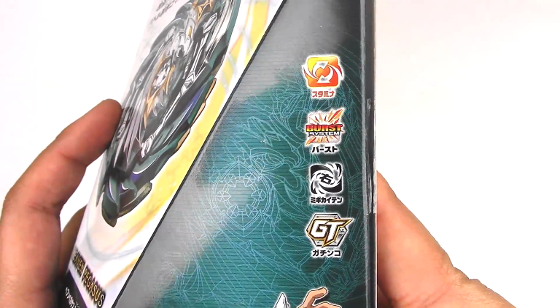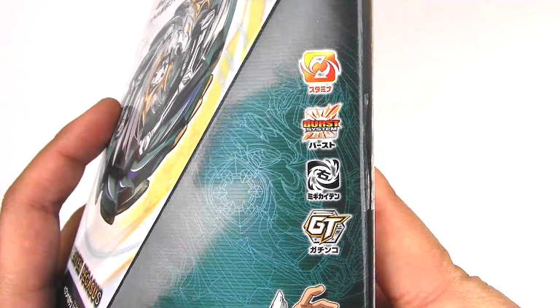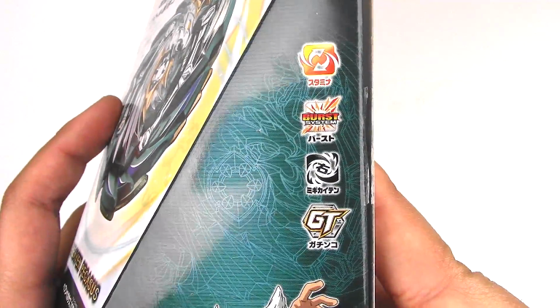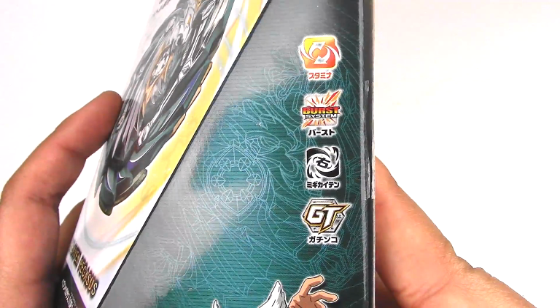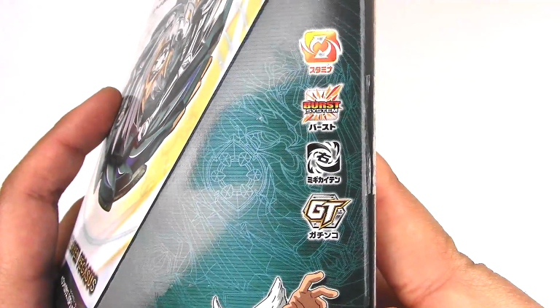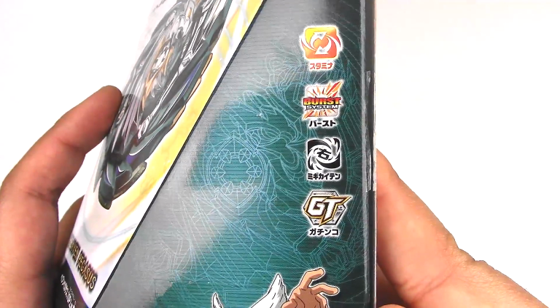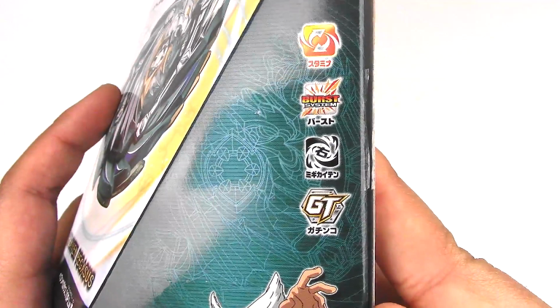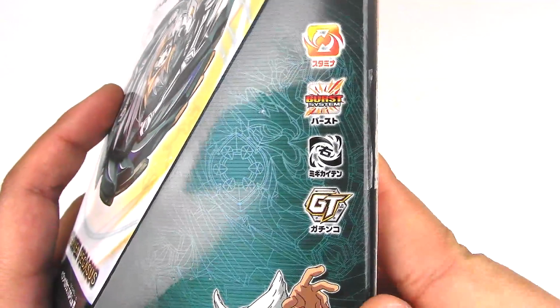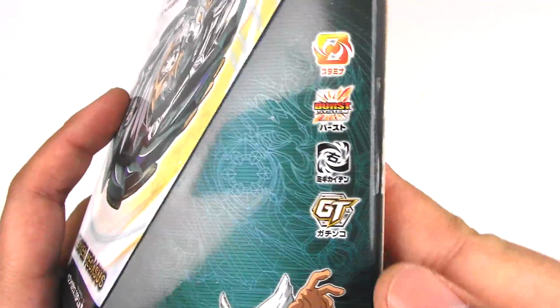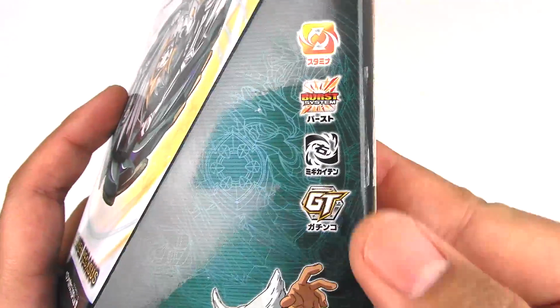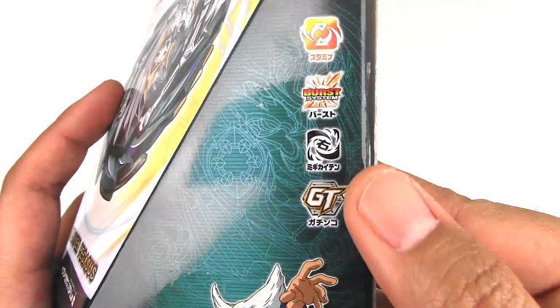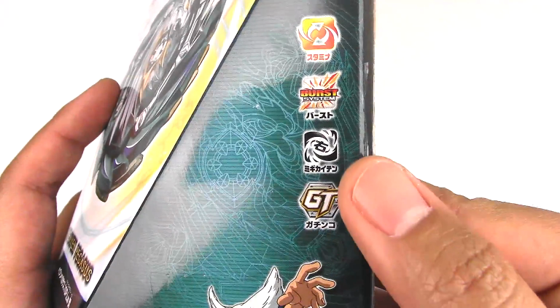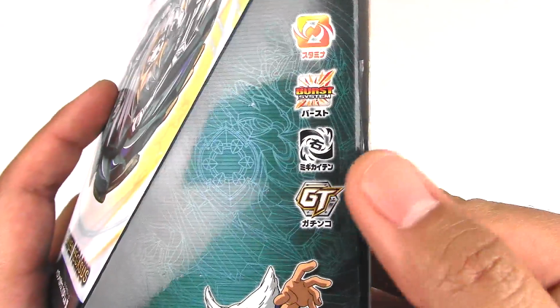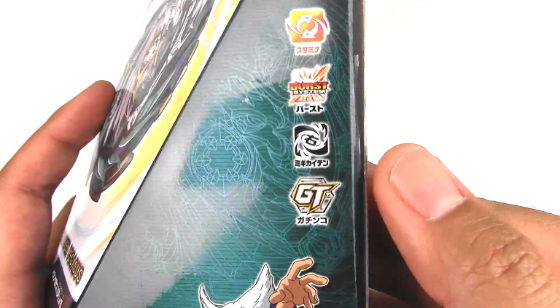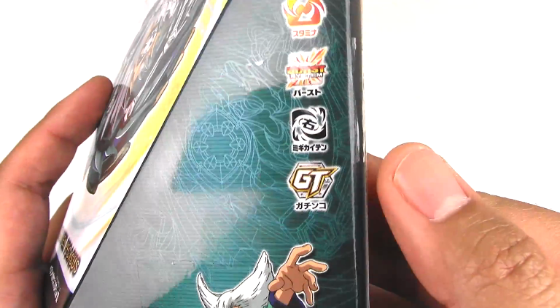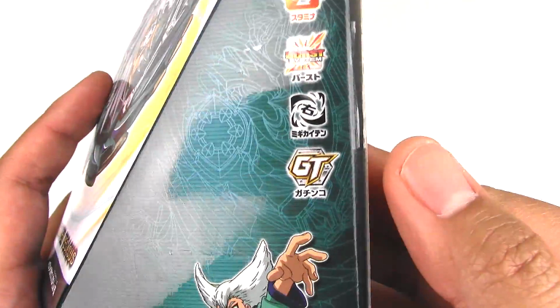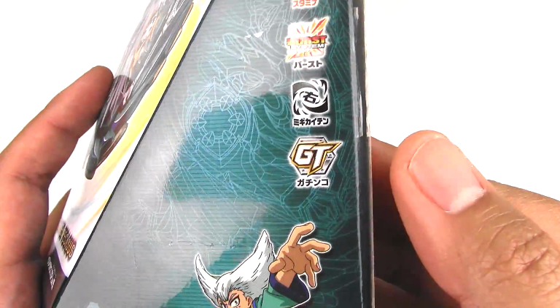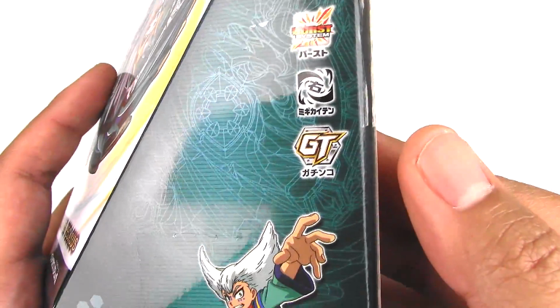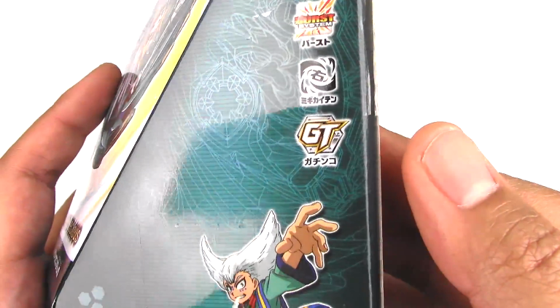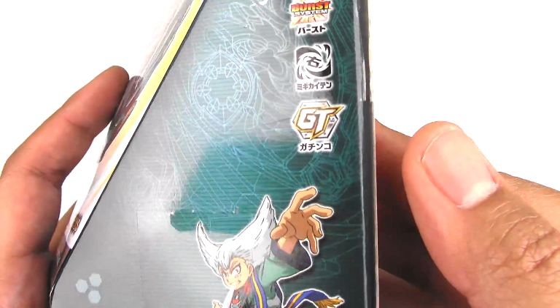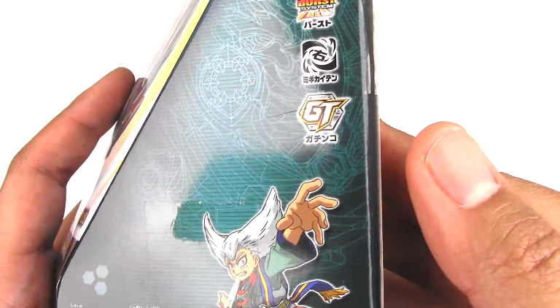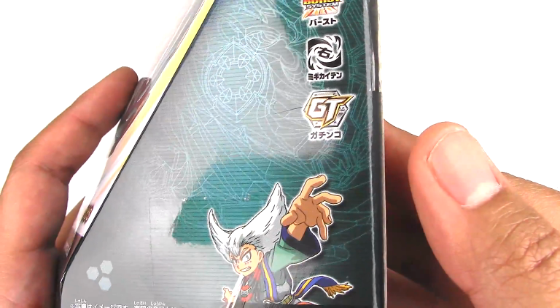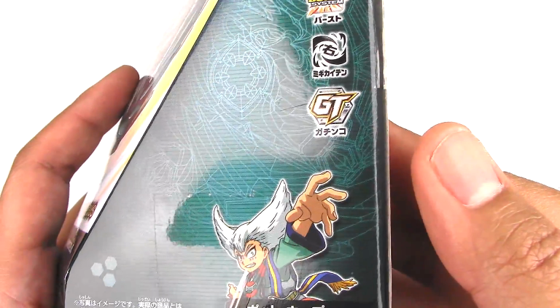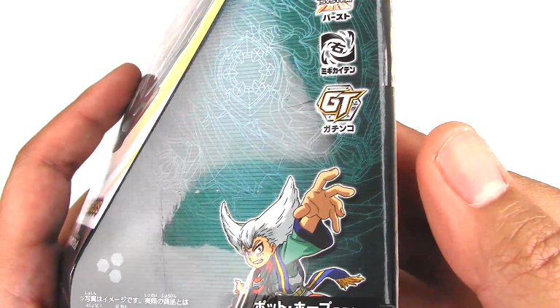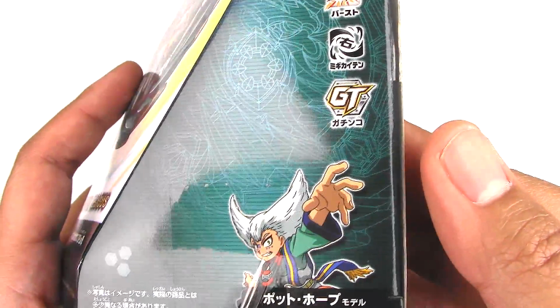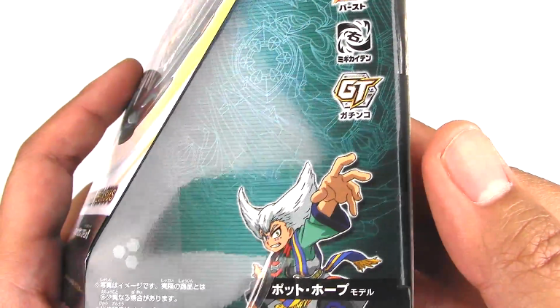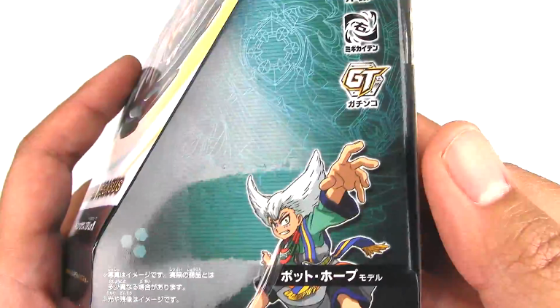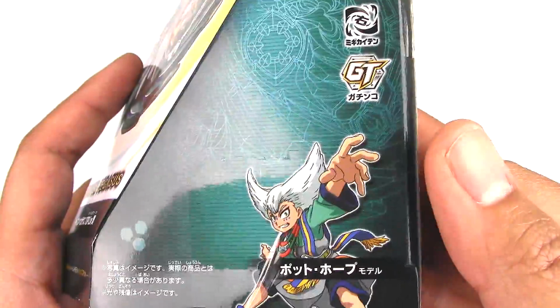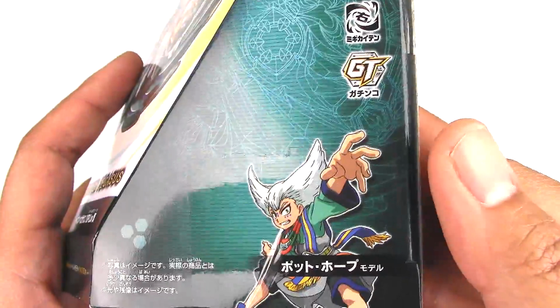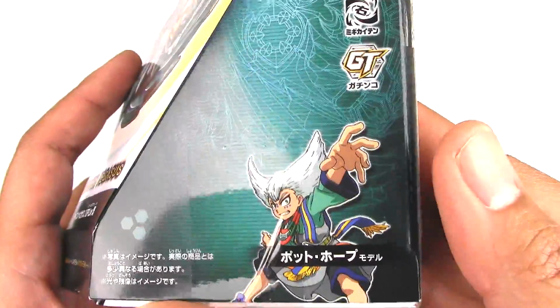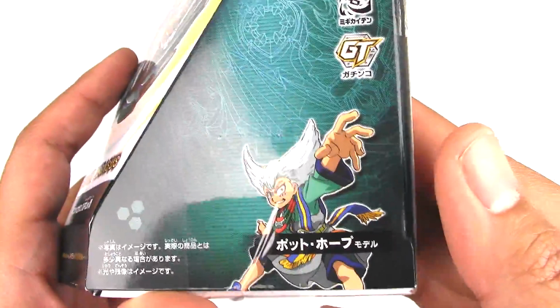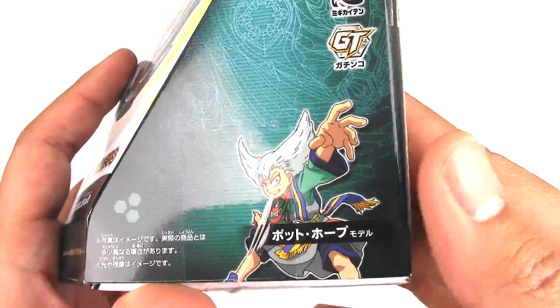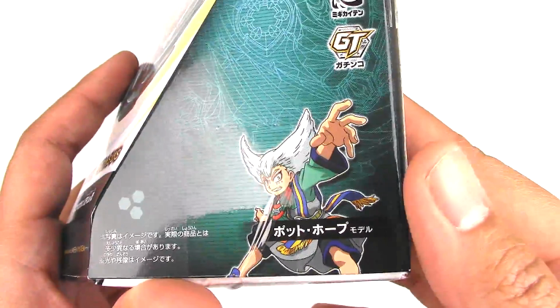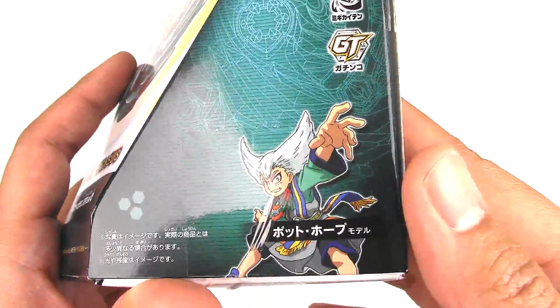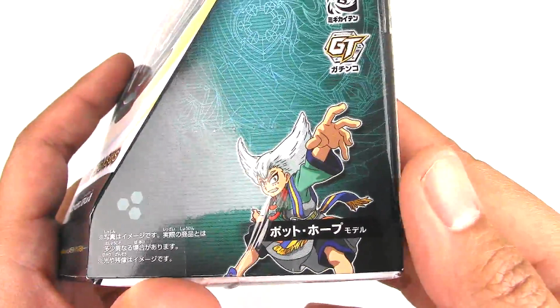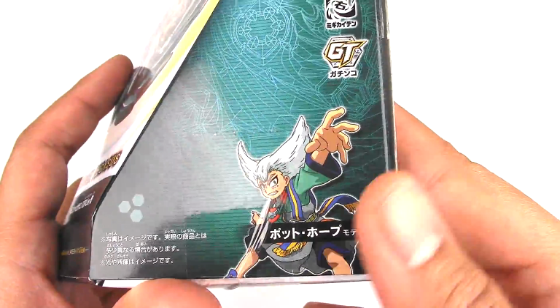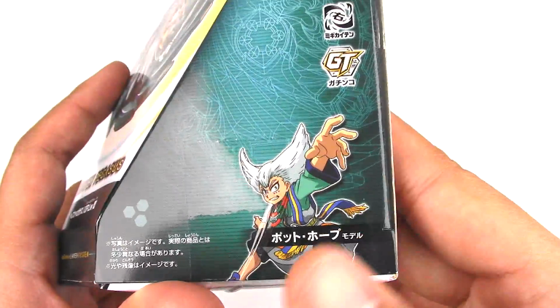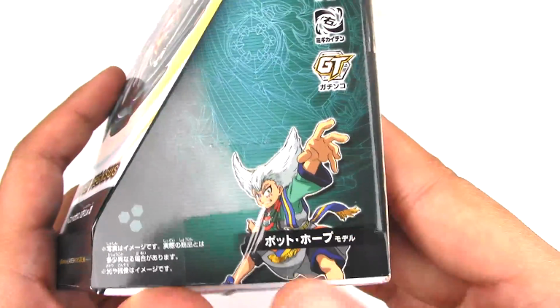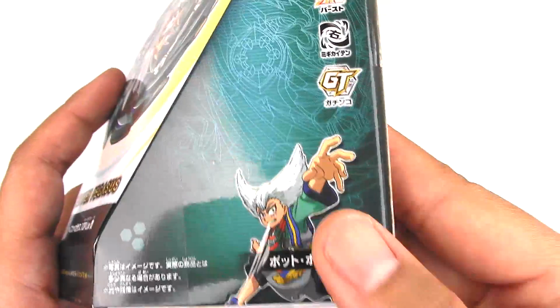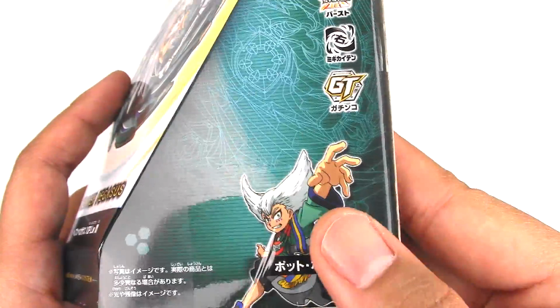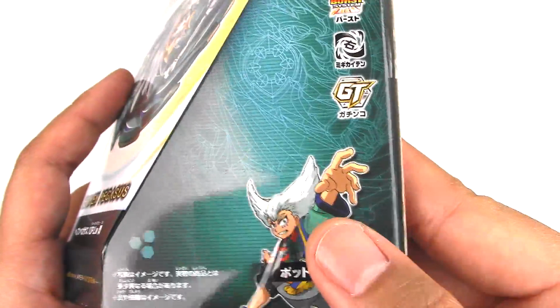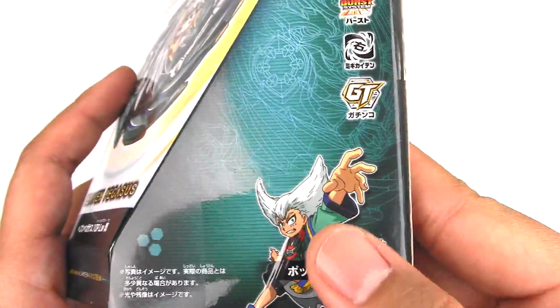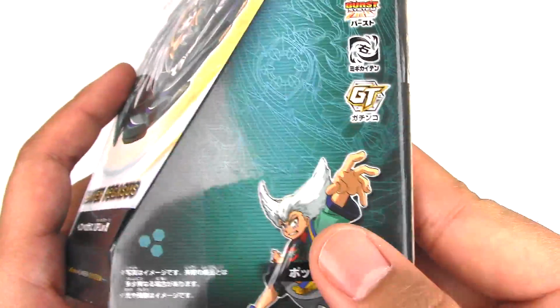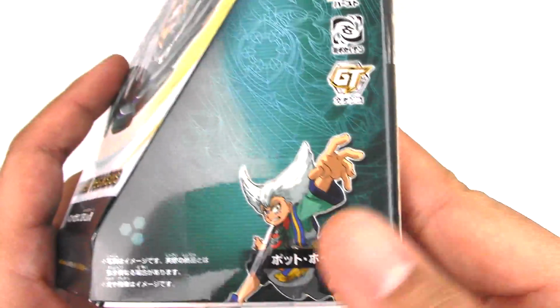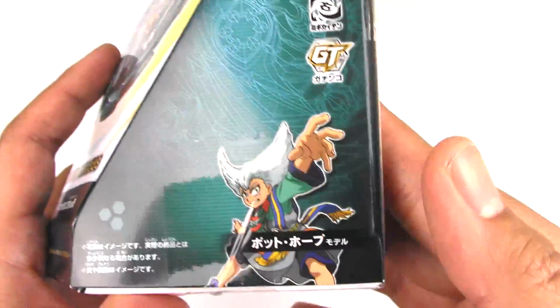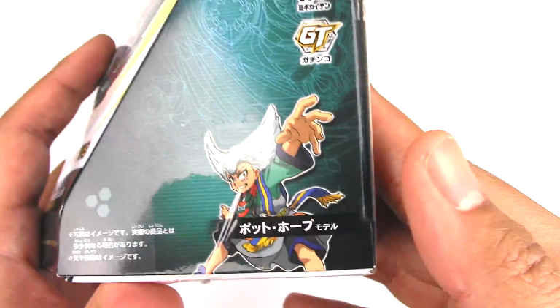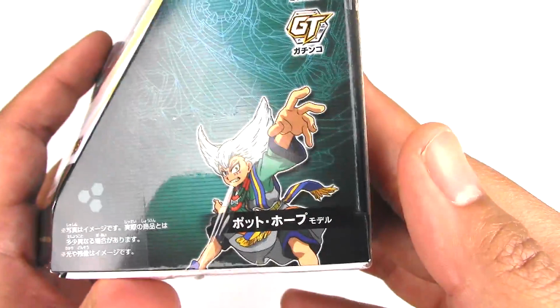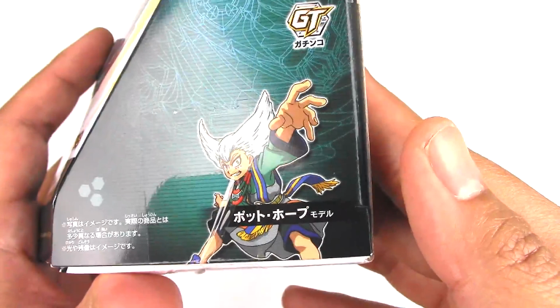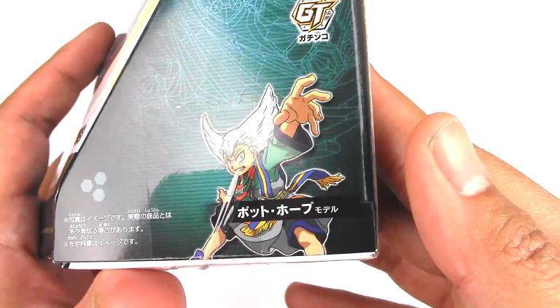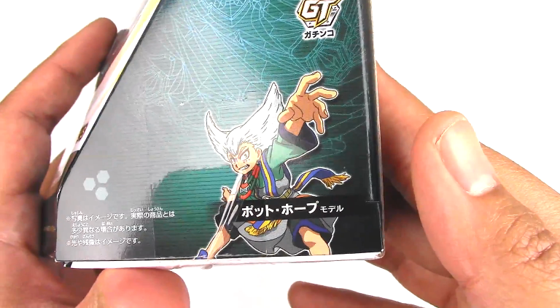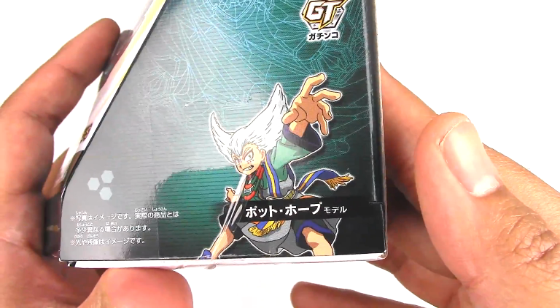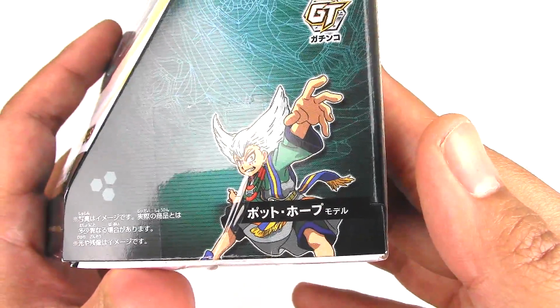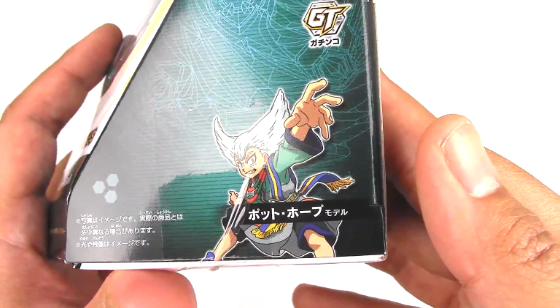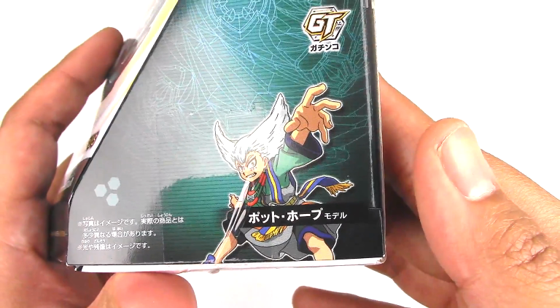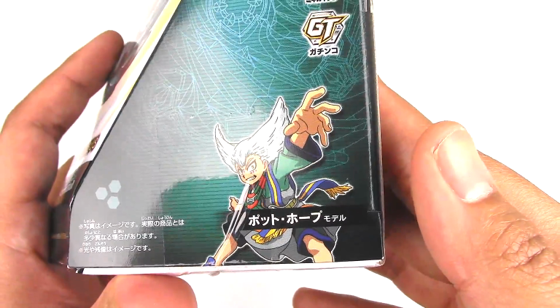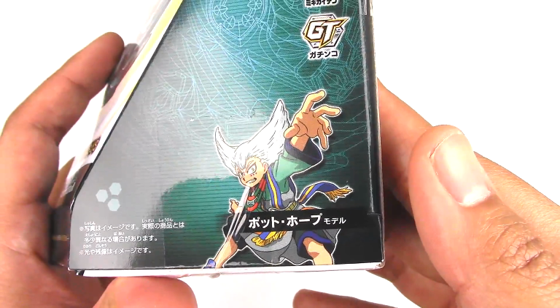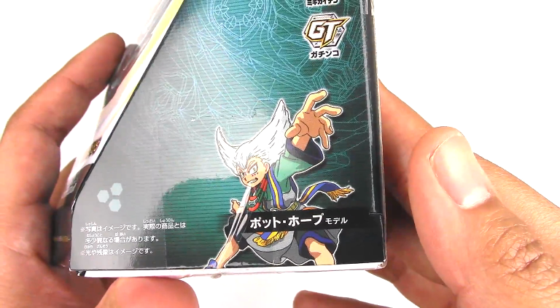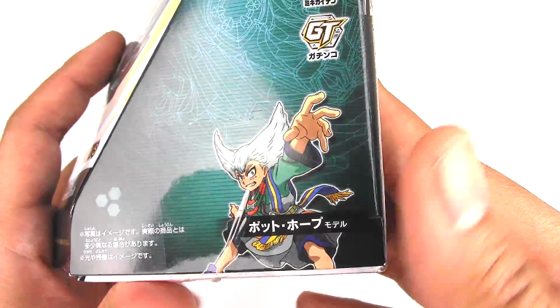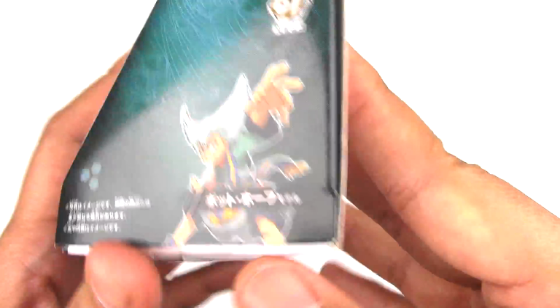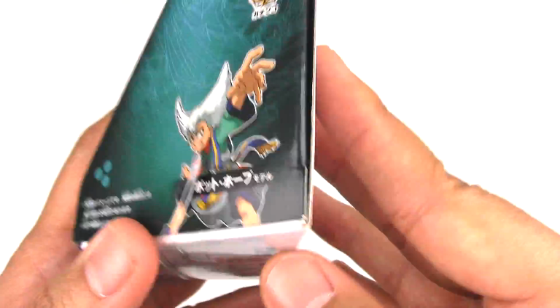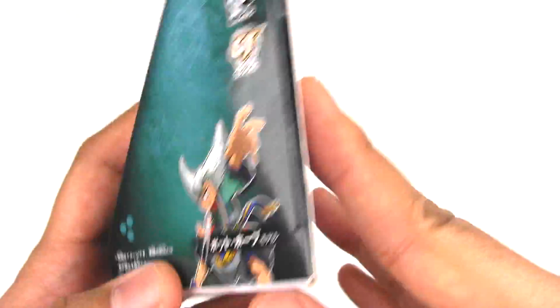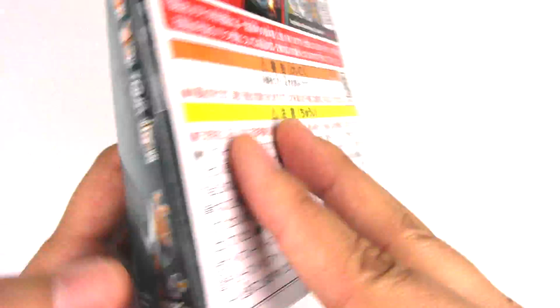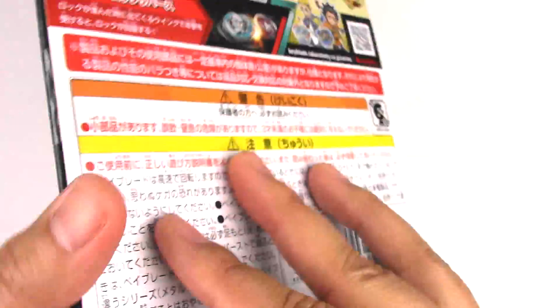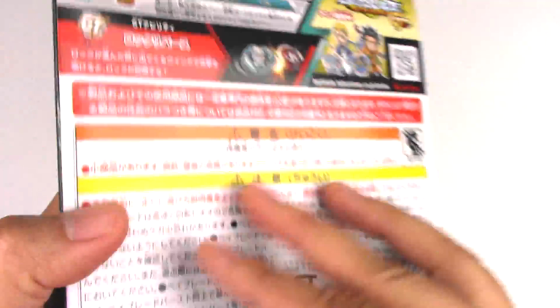It's part of the Burst system, right spin, and also the GT layer system. And here we have the owner art for Pegasus.